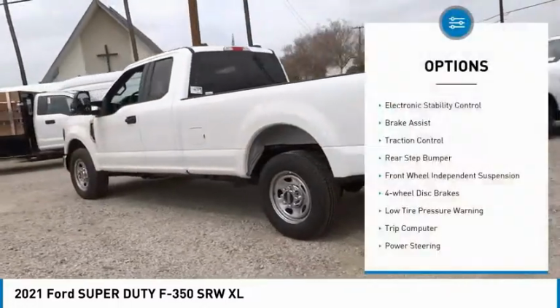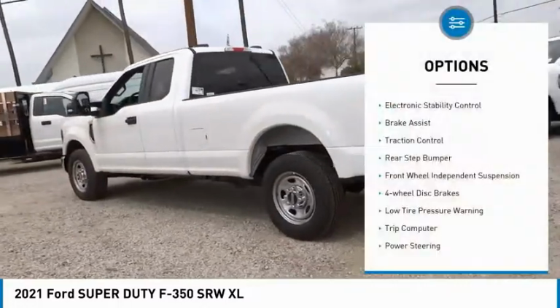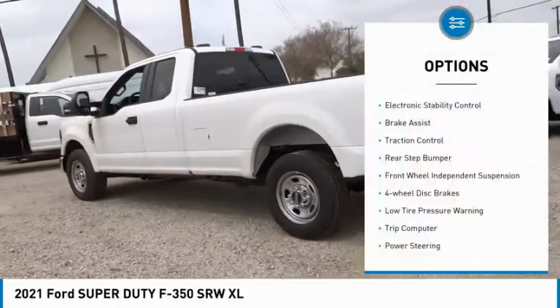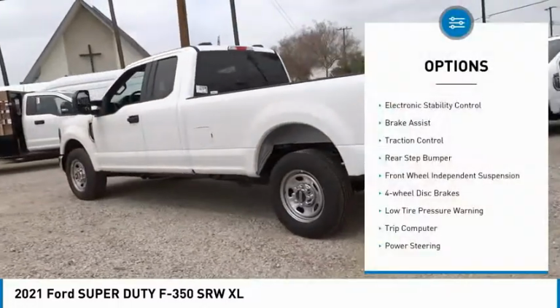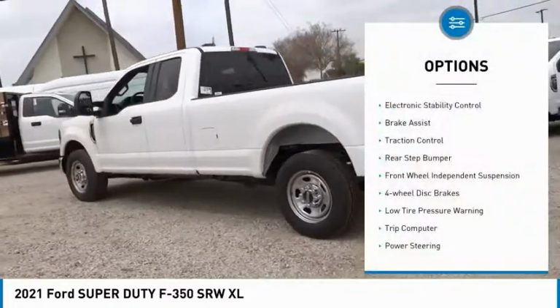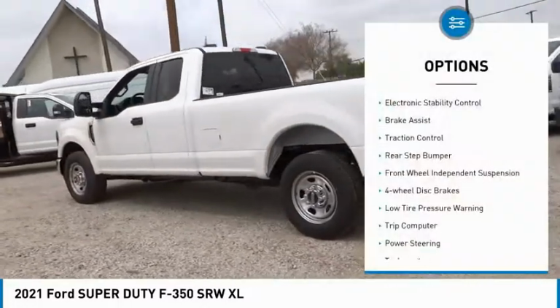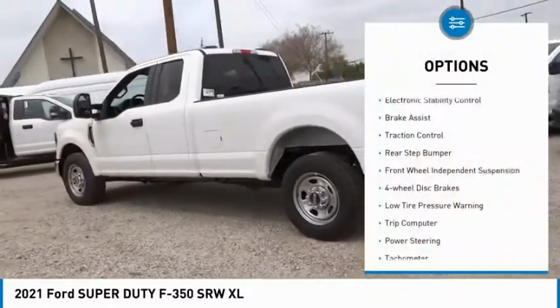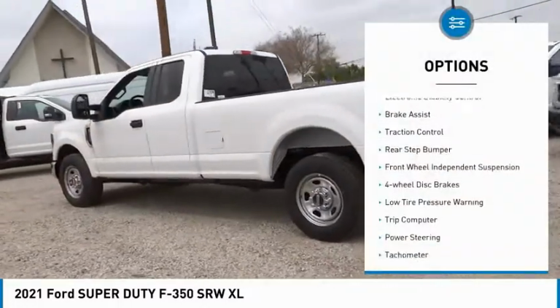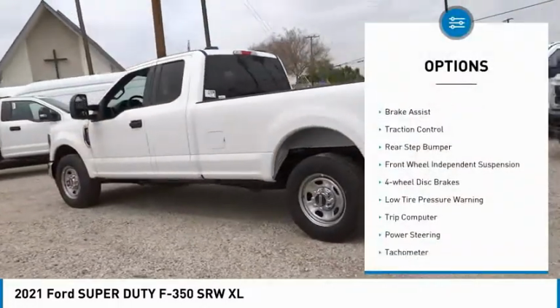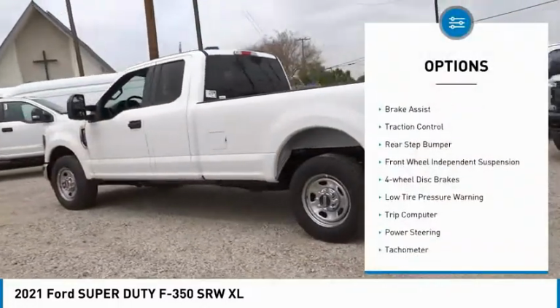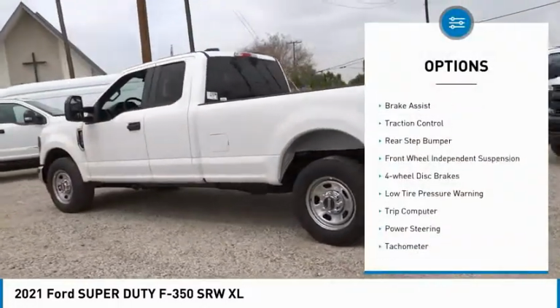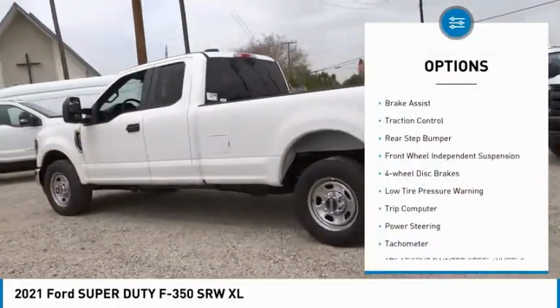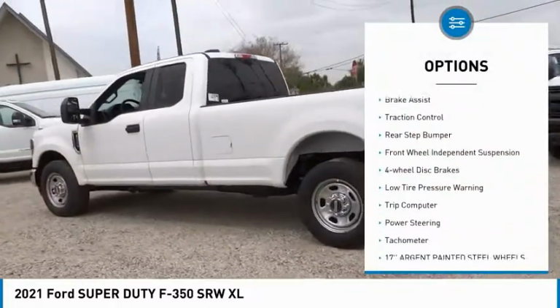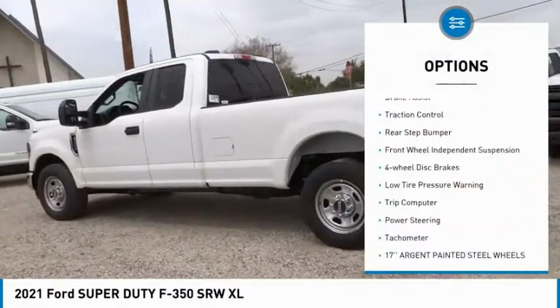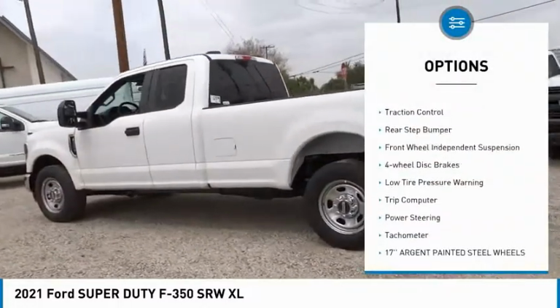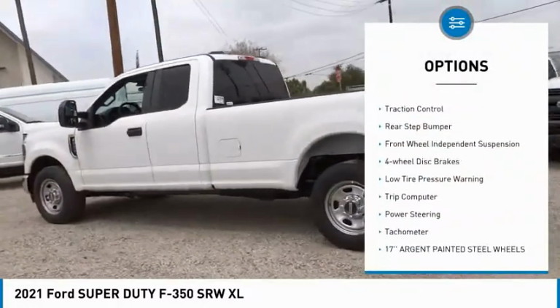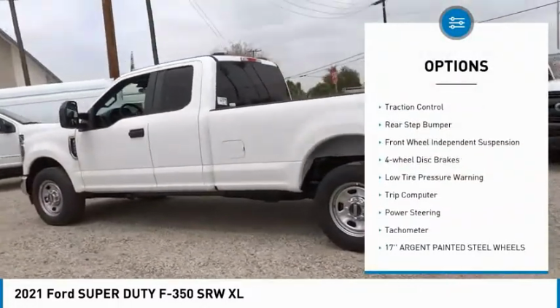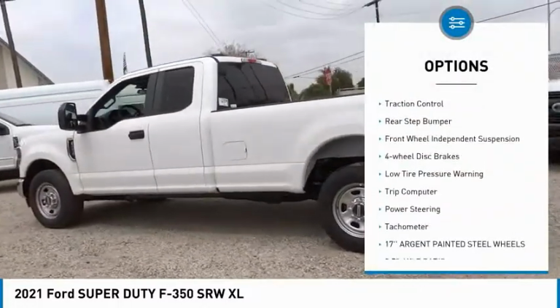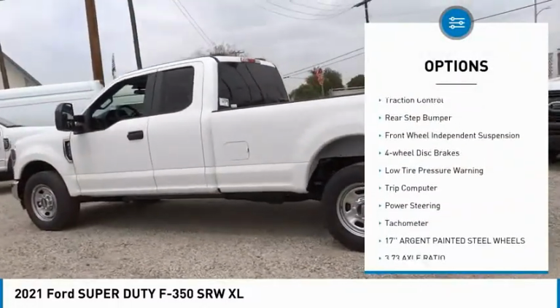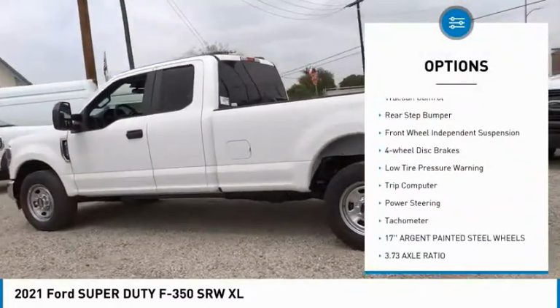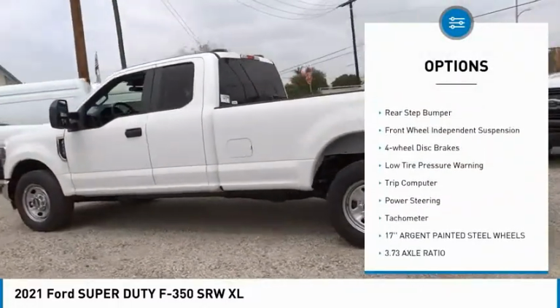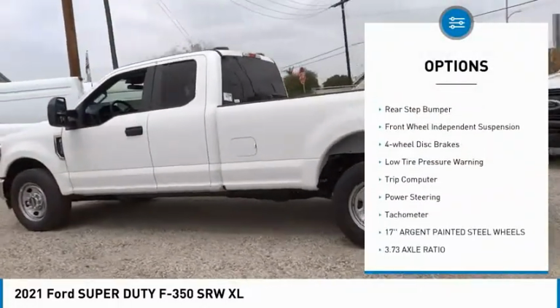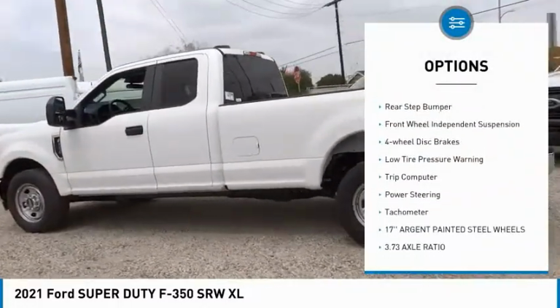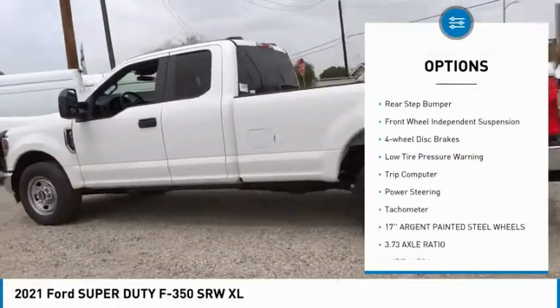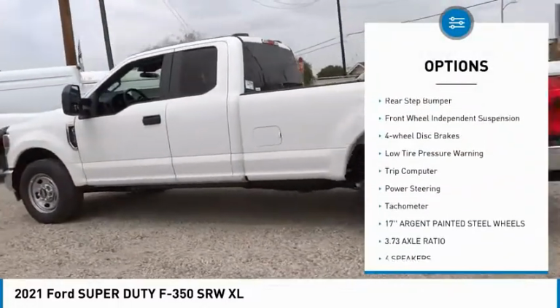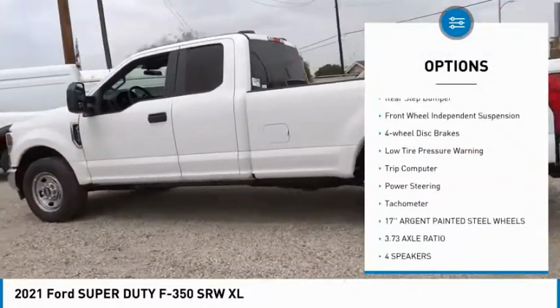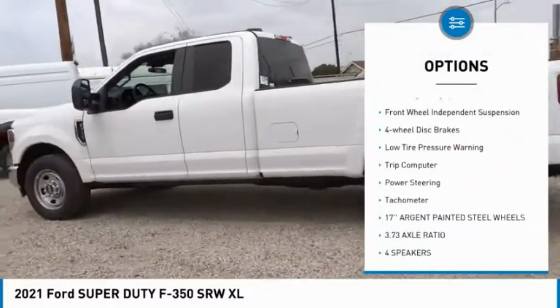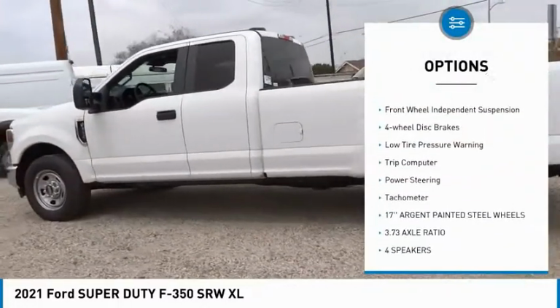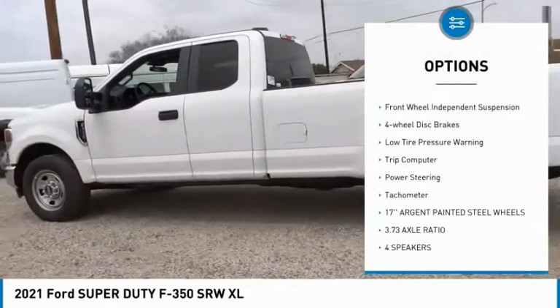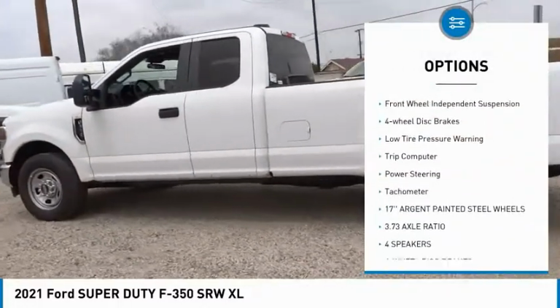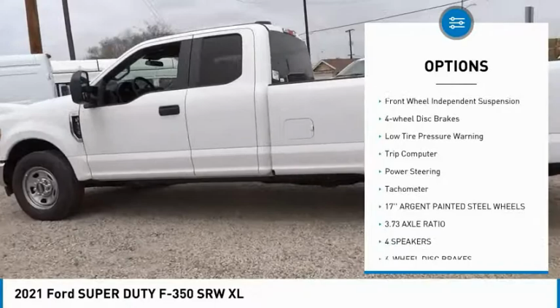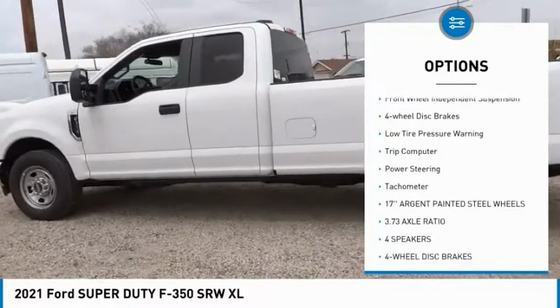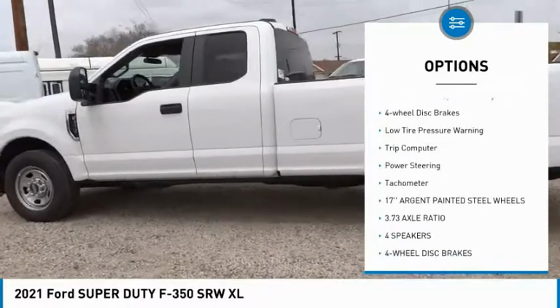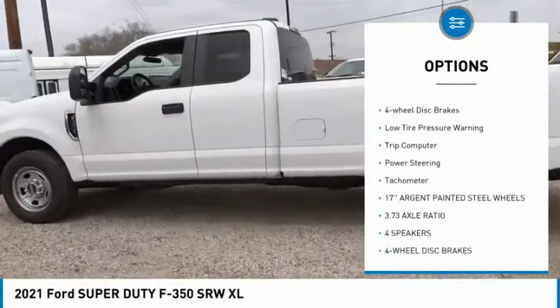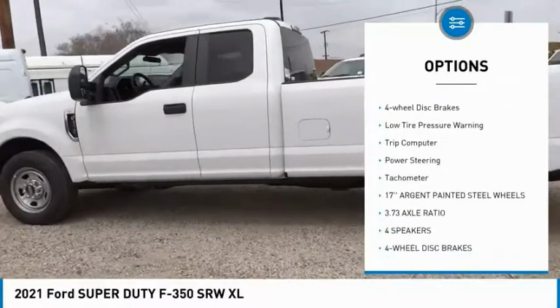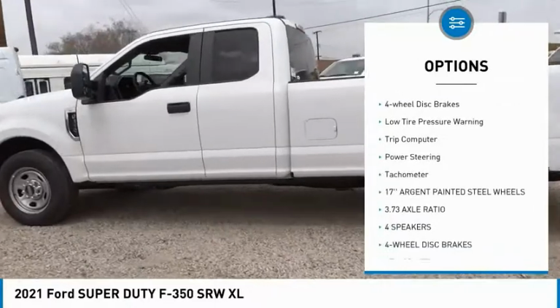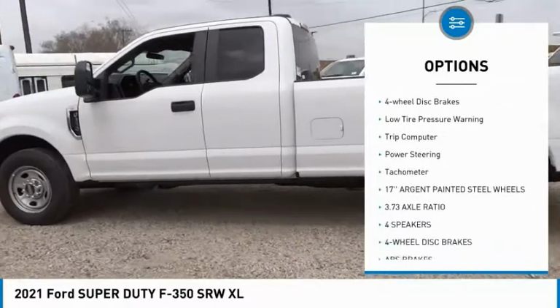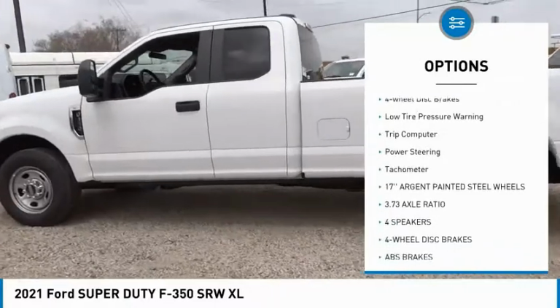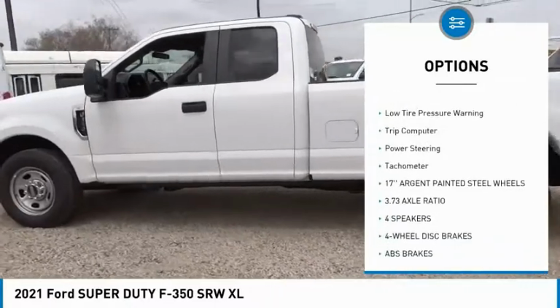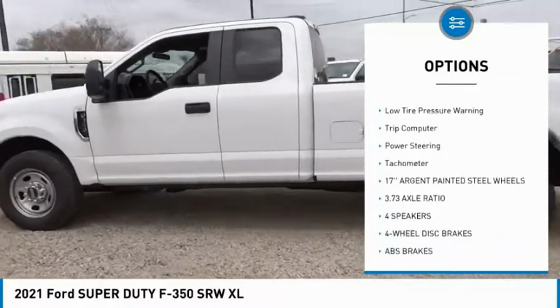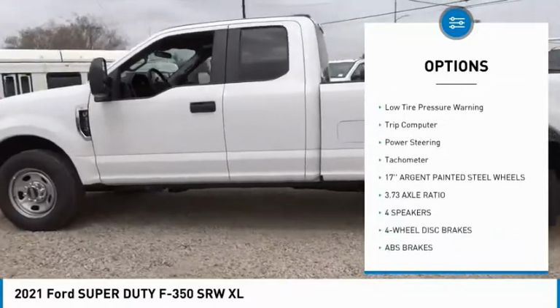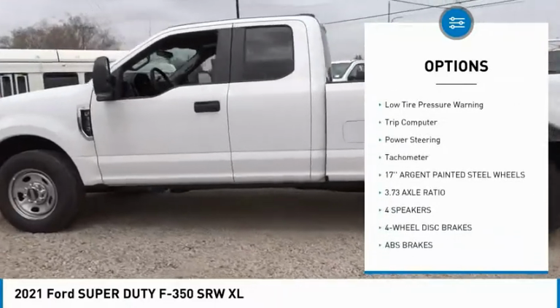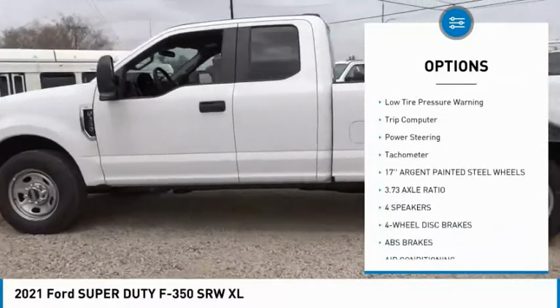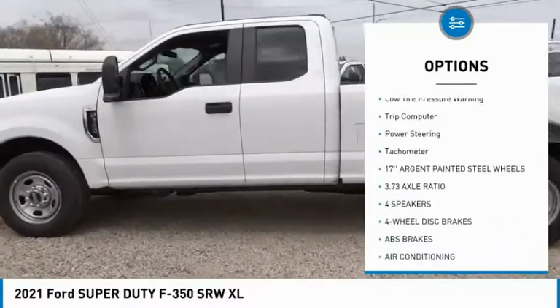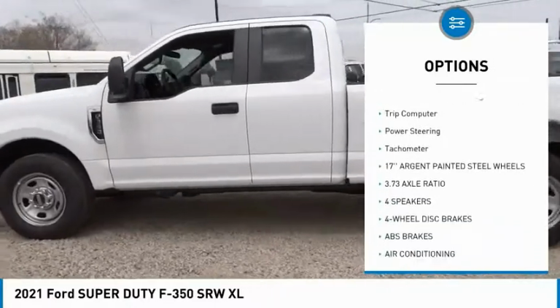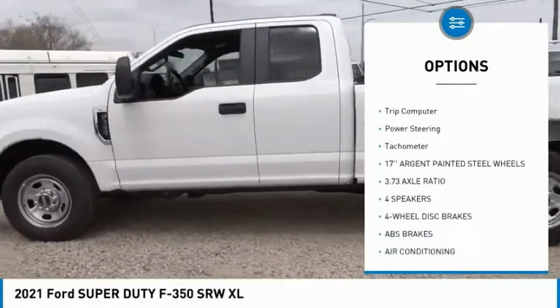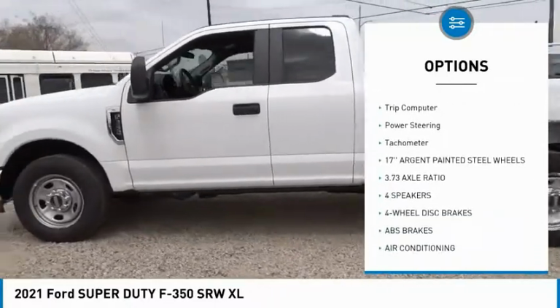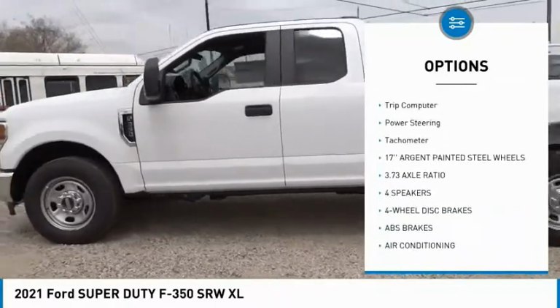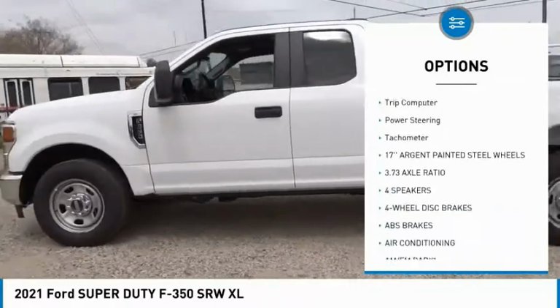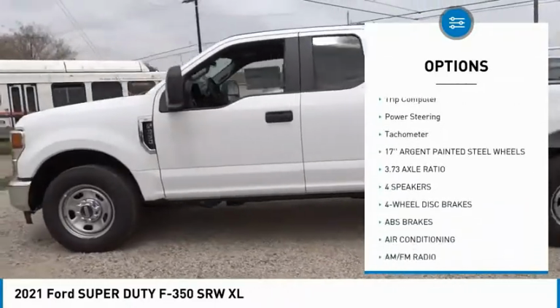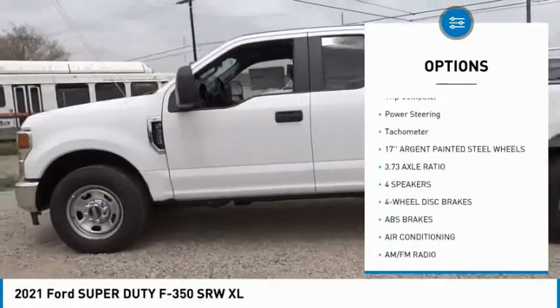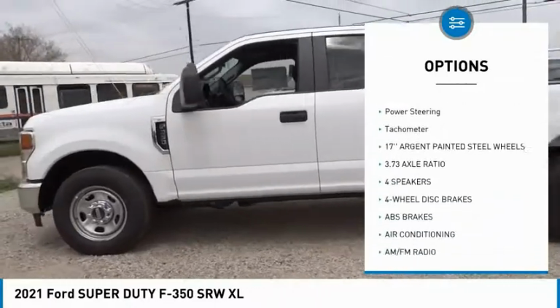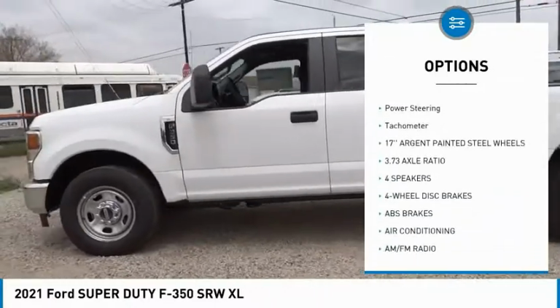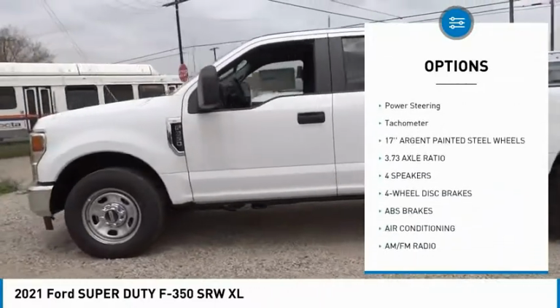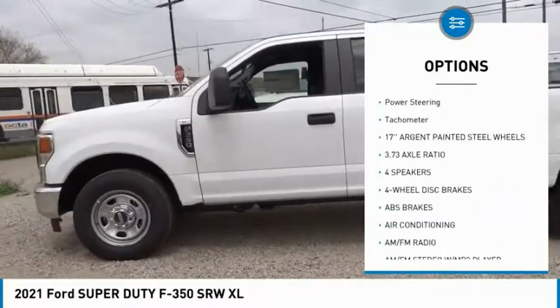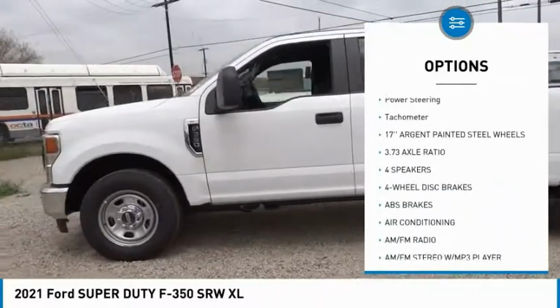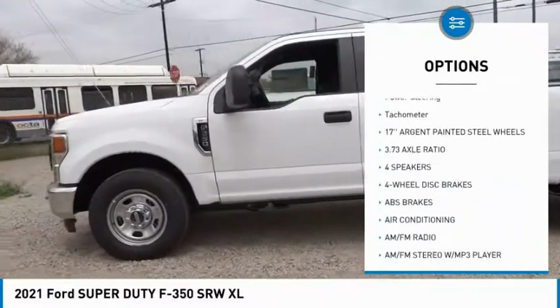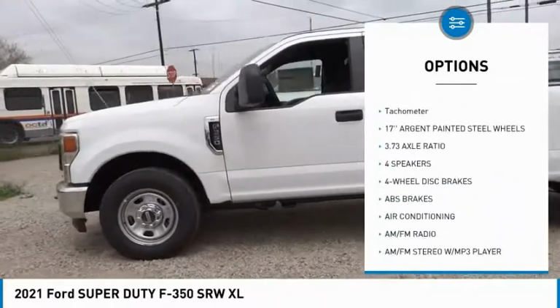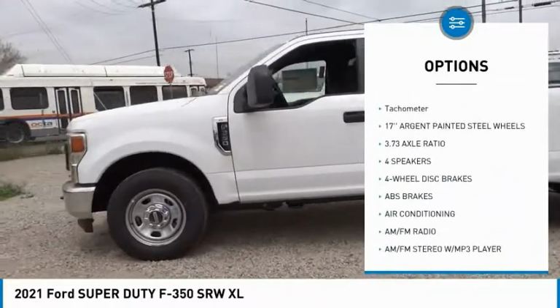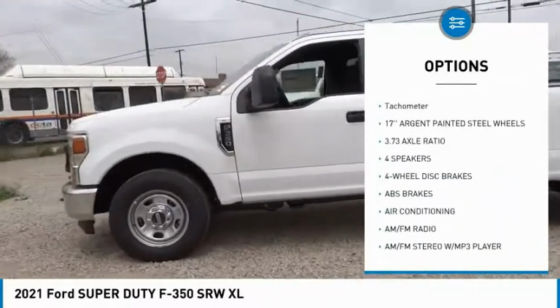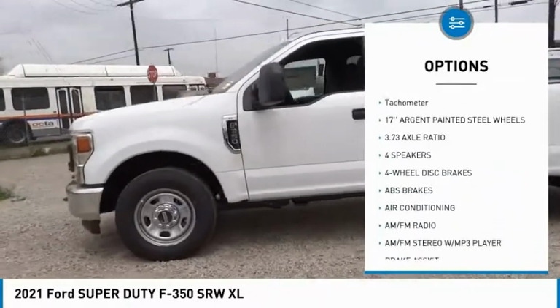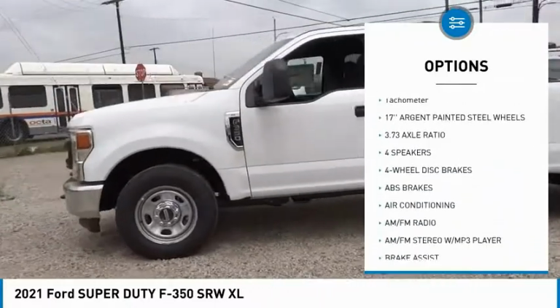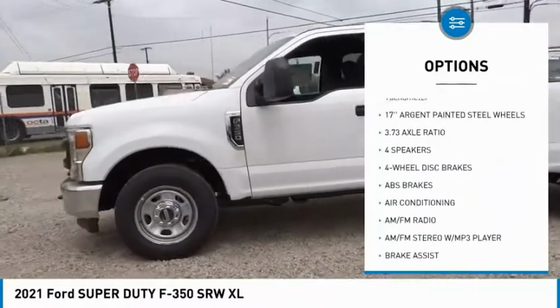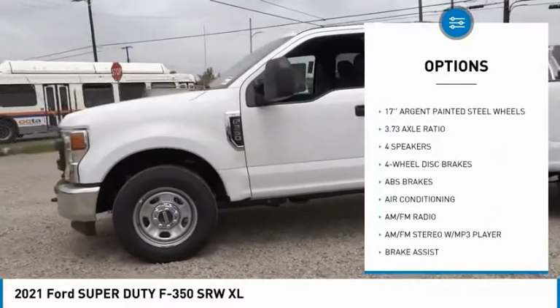Electronic stability control. Brake assist. Traction control. Rear step bumper. Front wheel independent suspension.